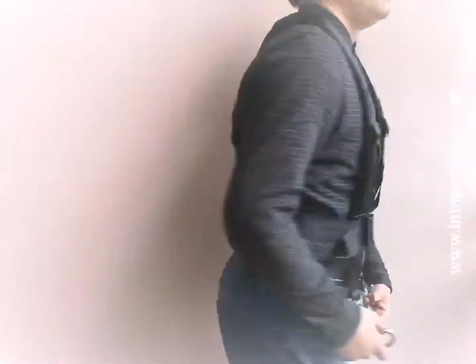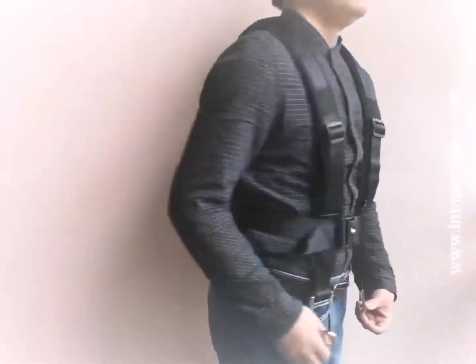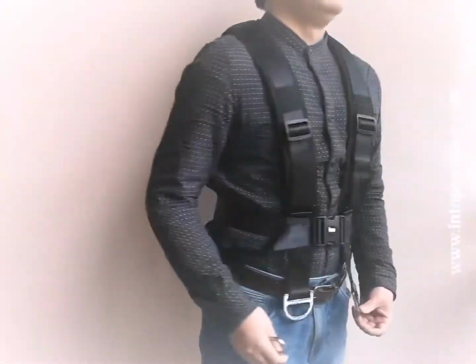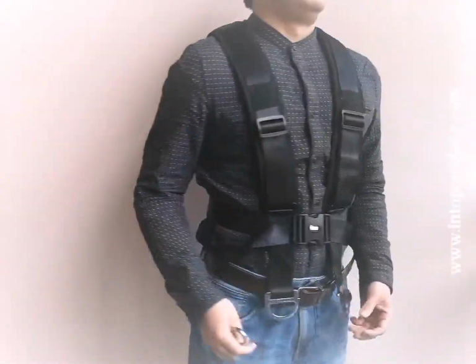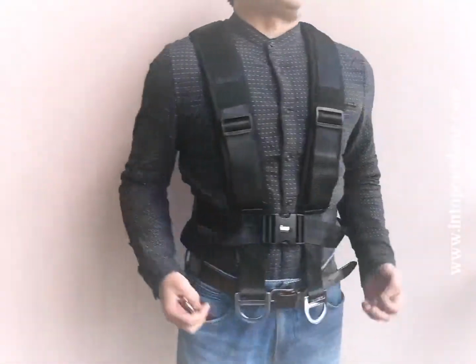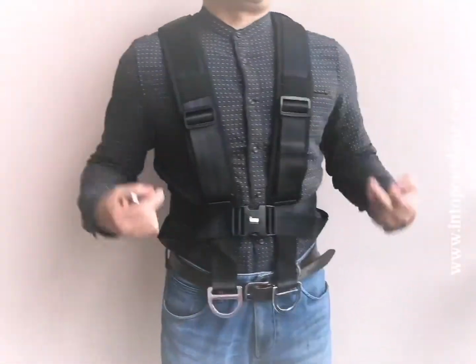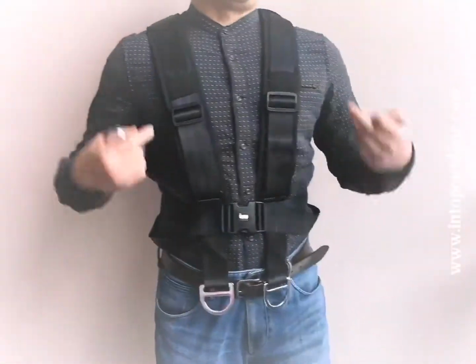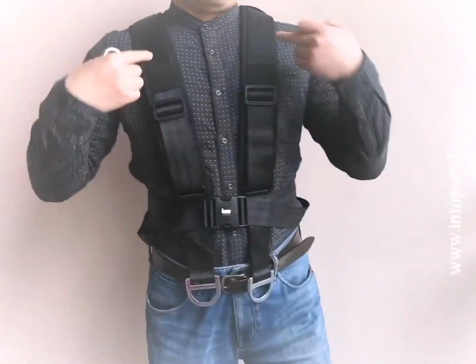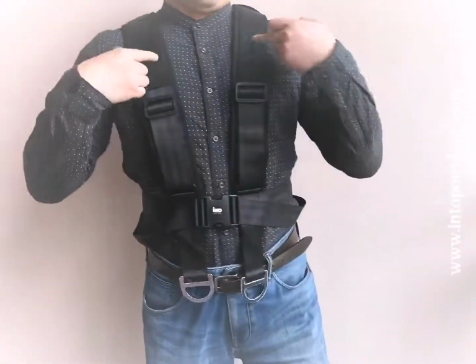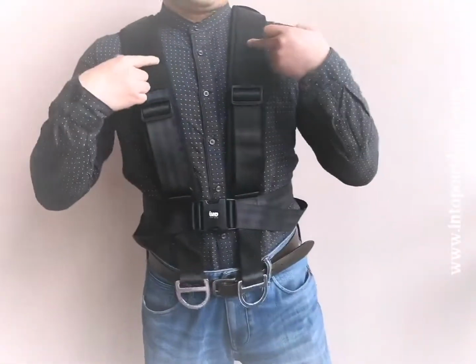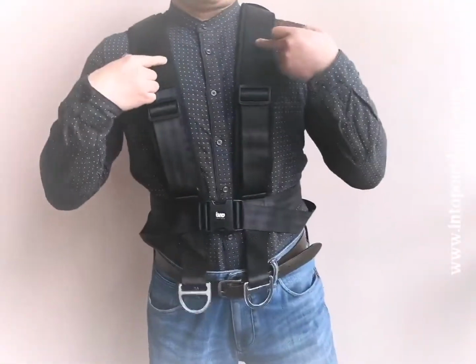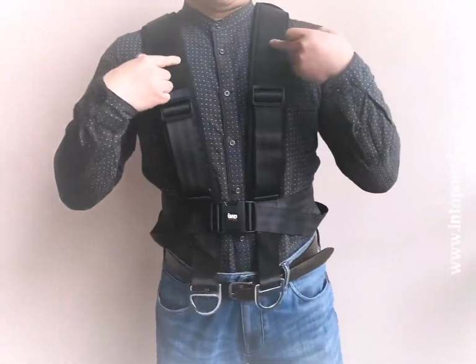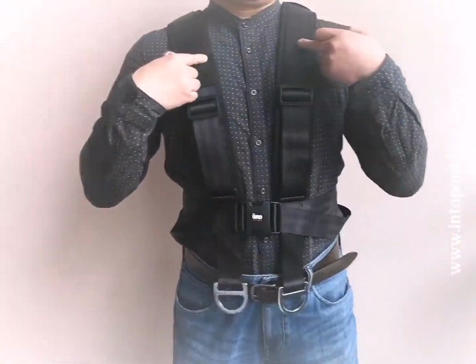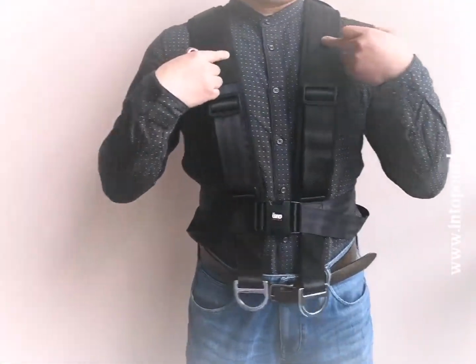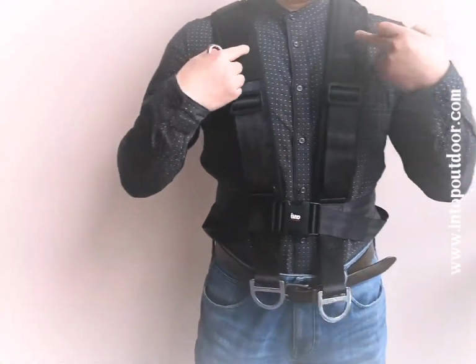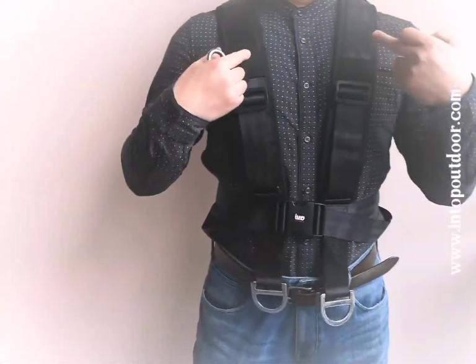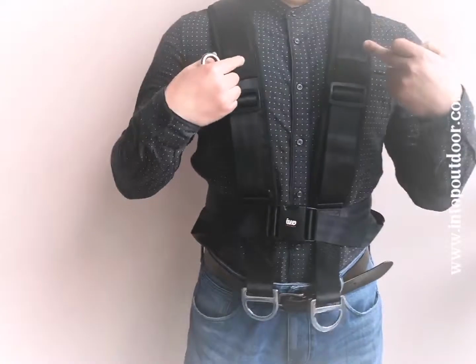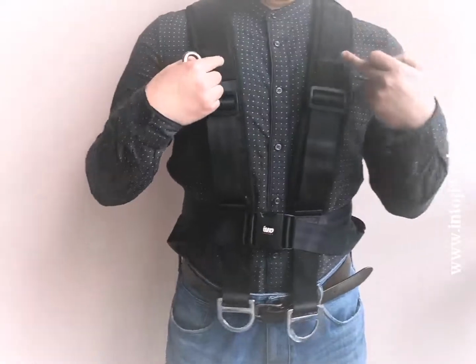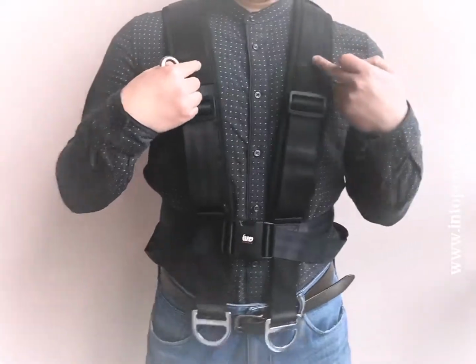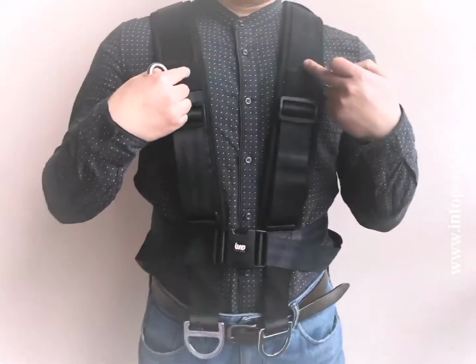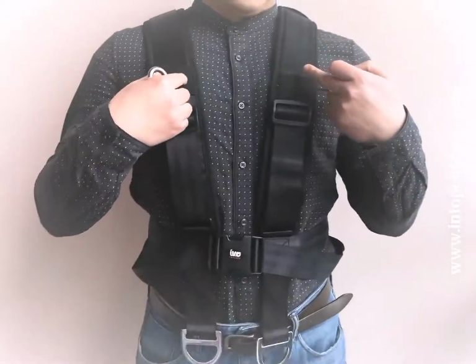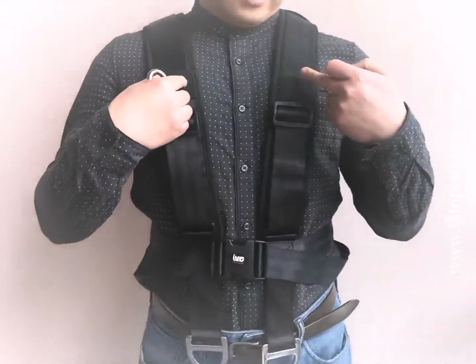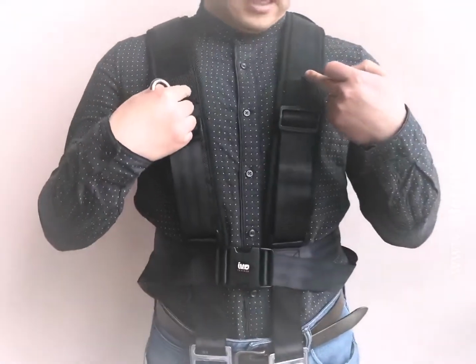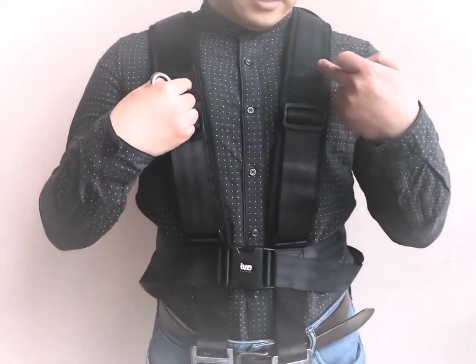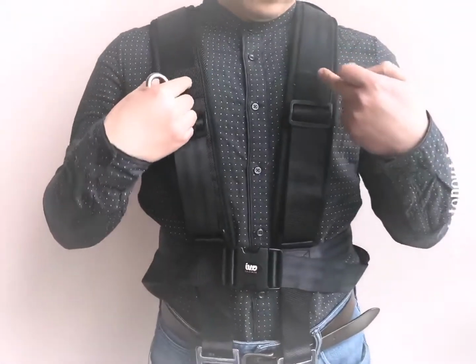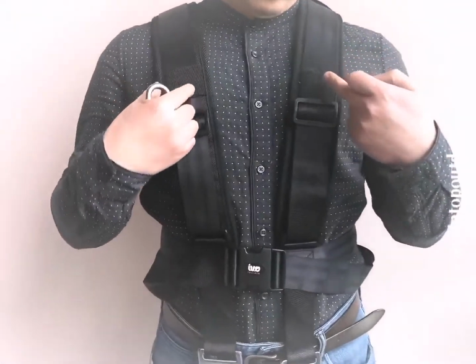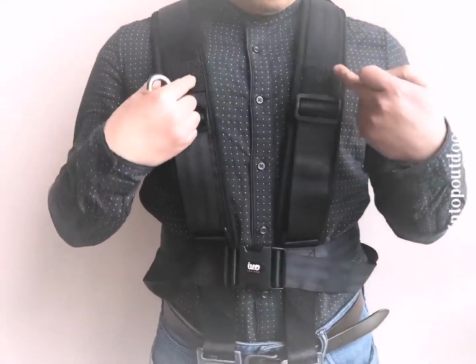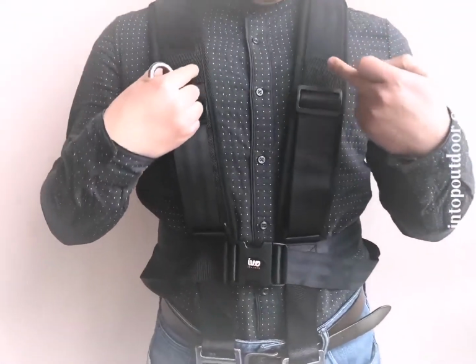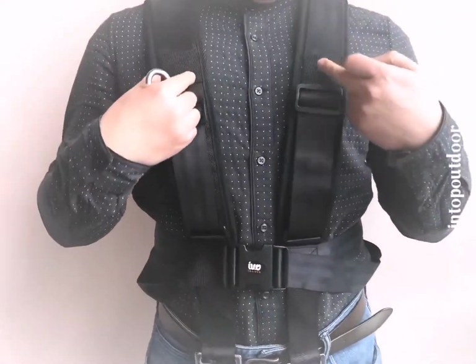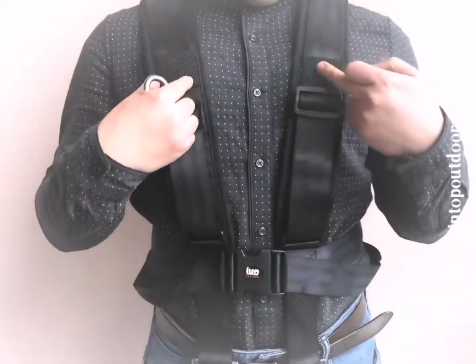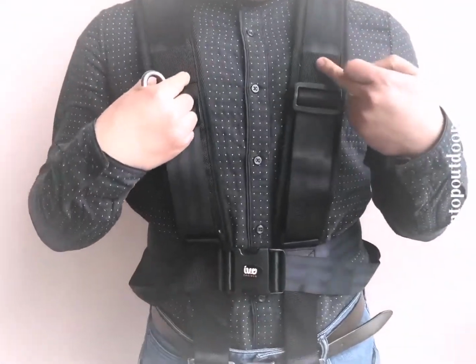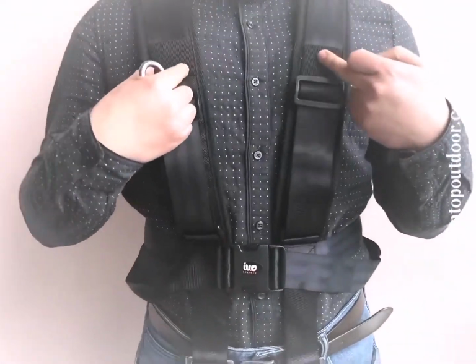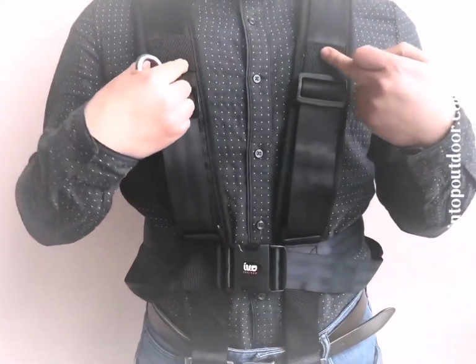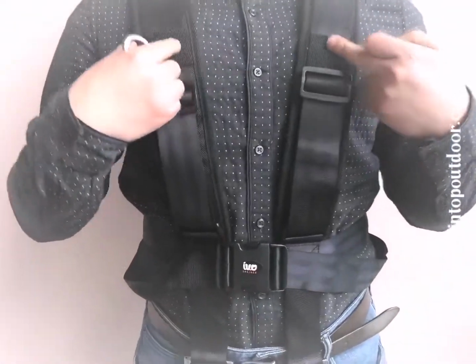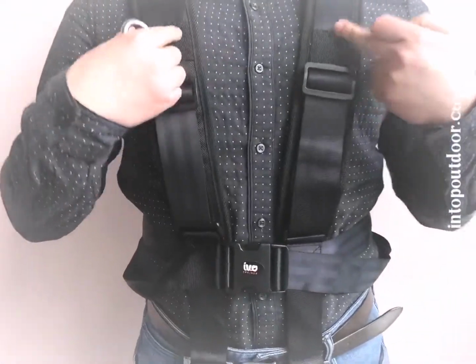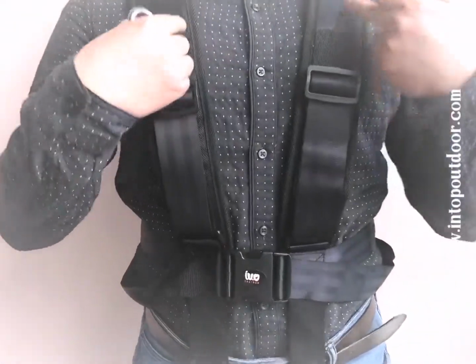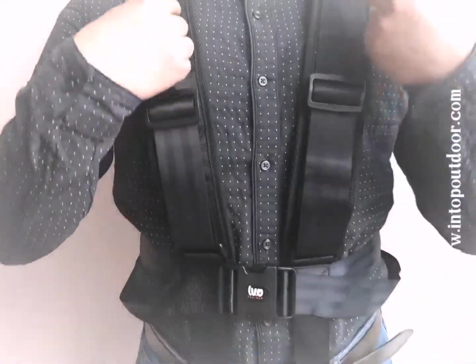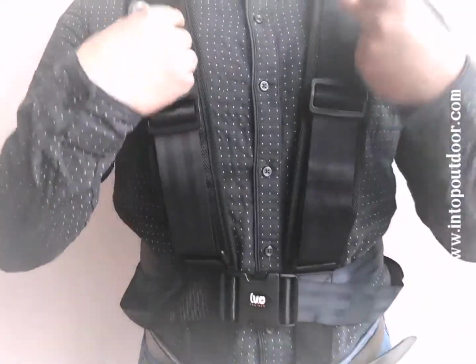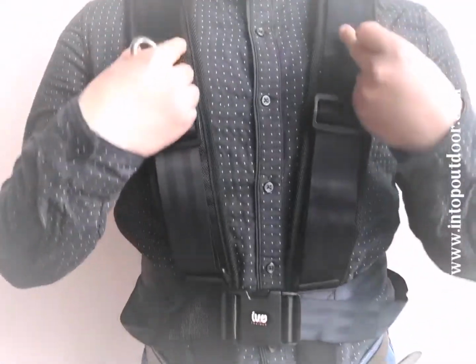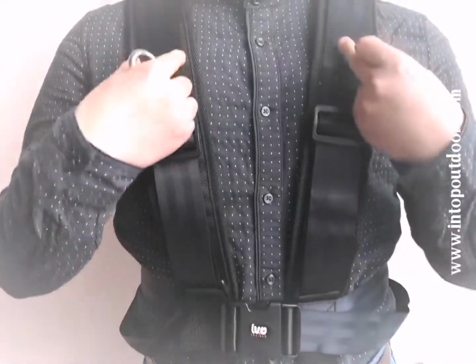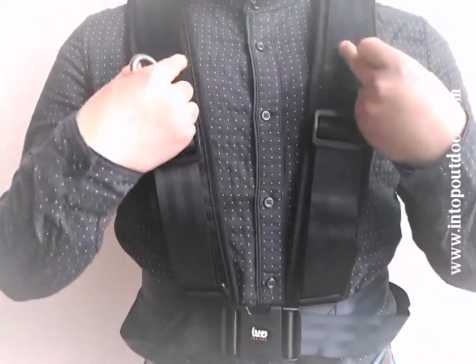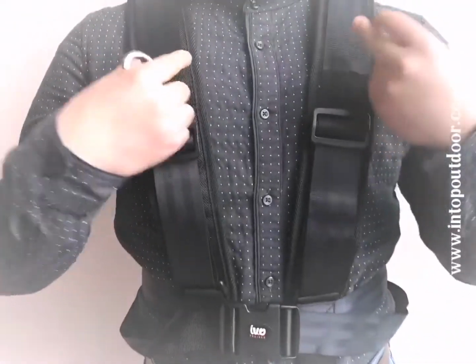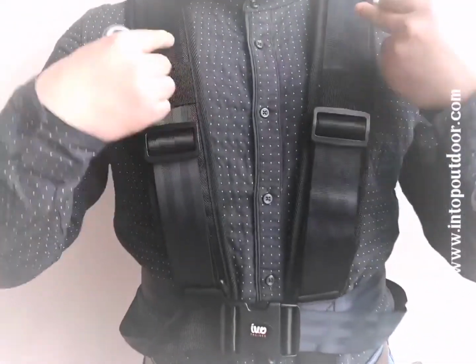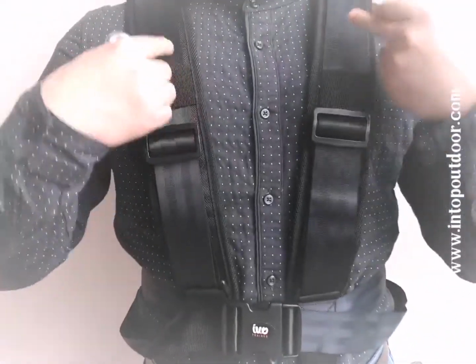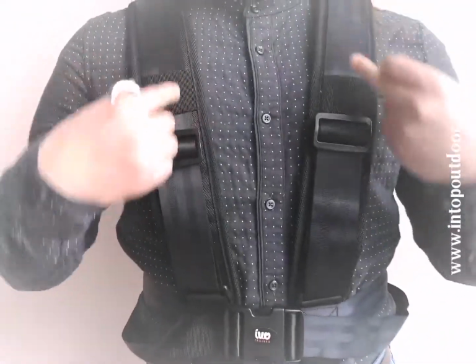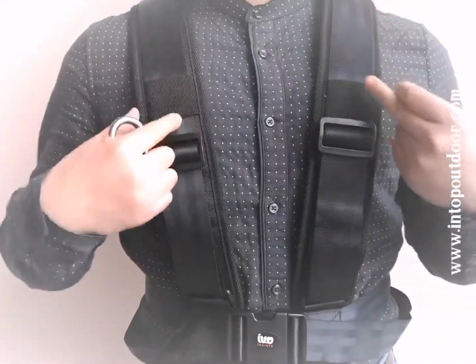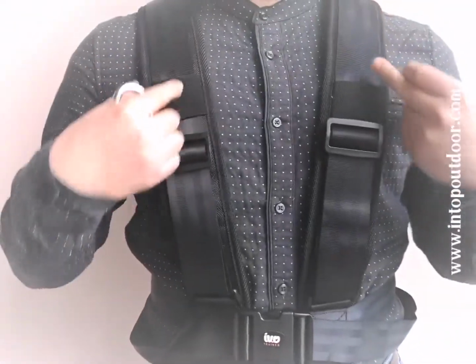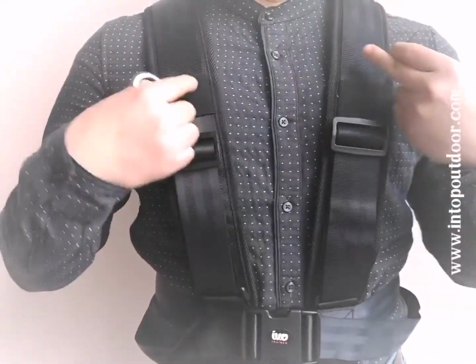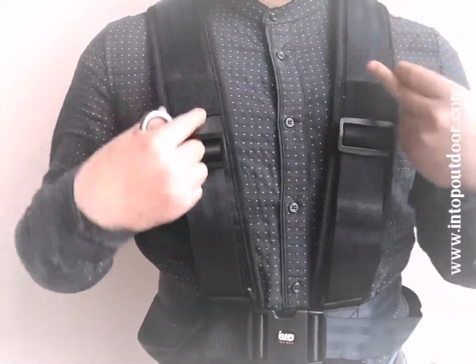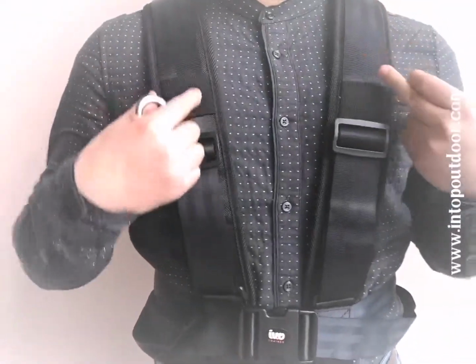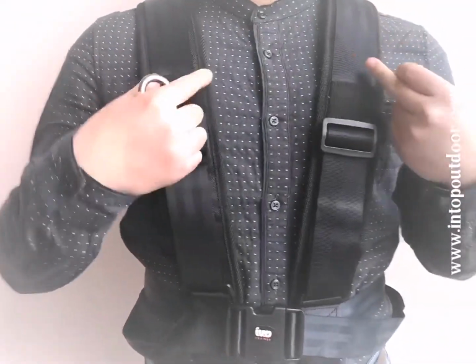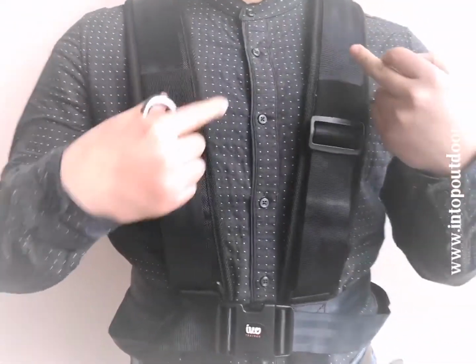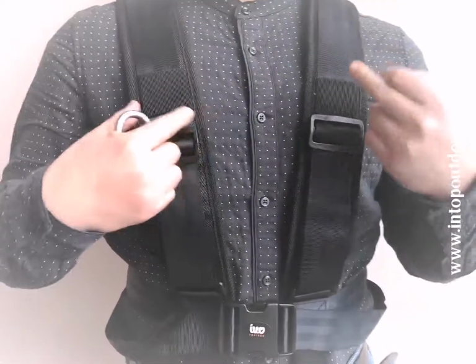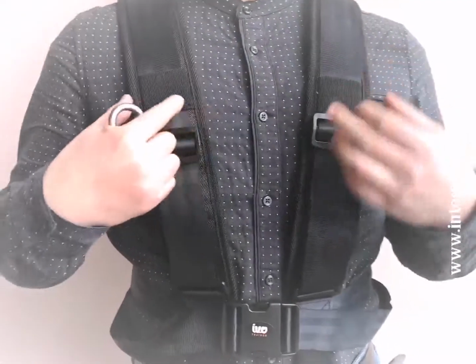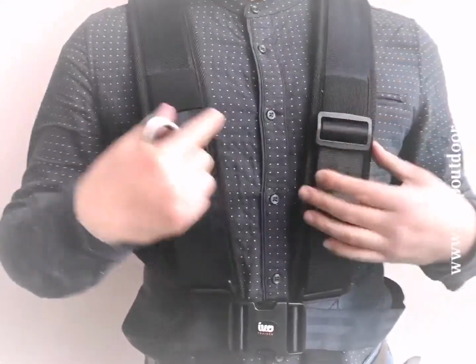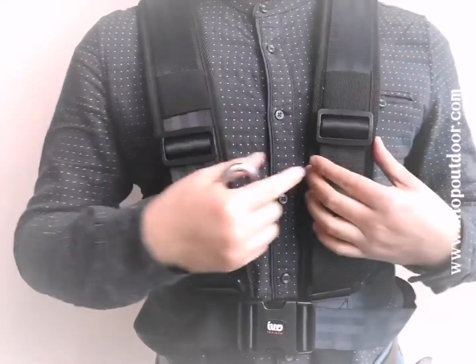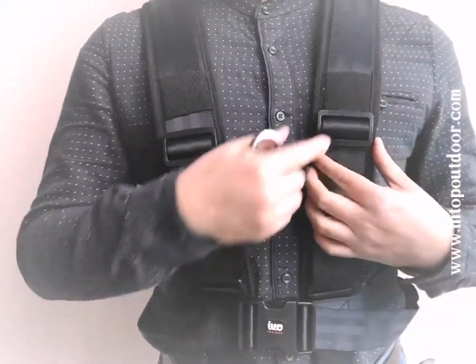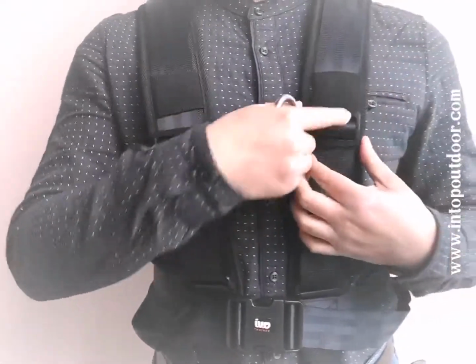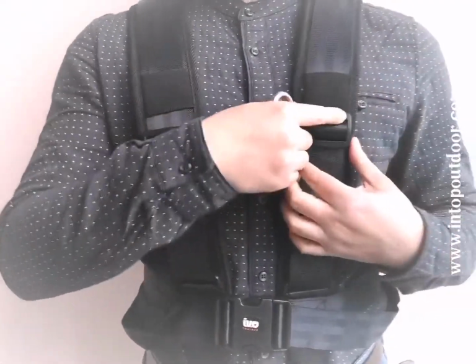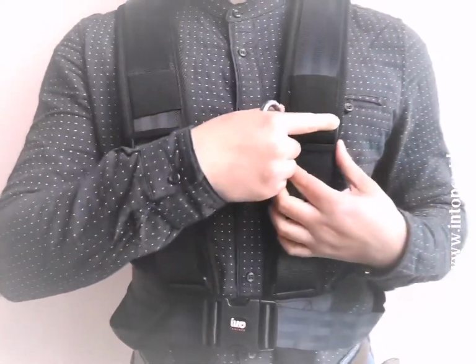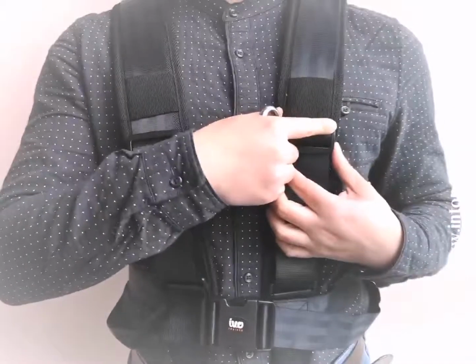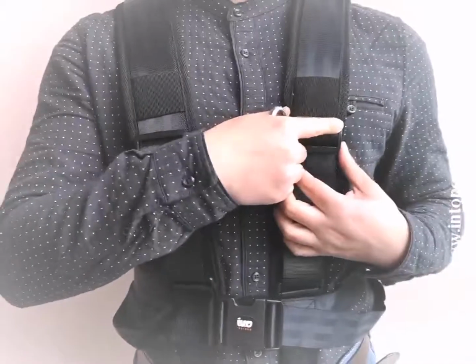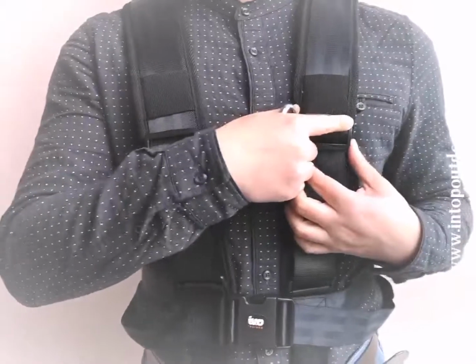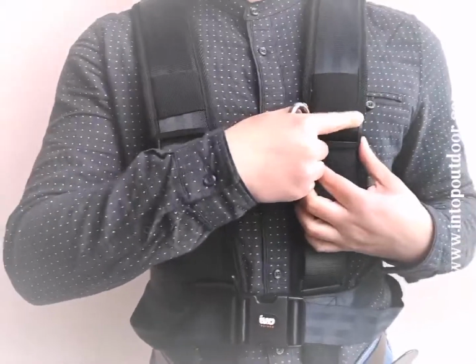Look at this part — you can see the soft padding on the side of the shoulders. It can be movable by adjusting these buckles.